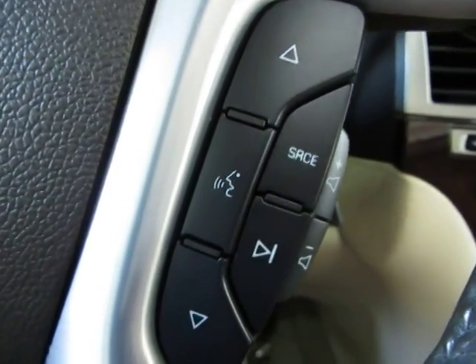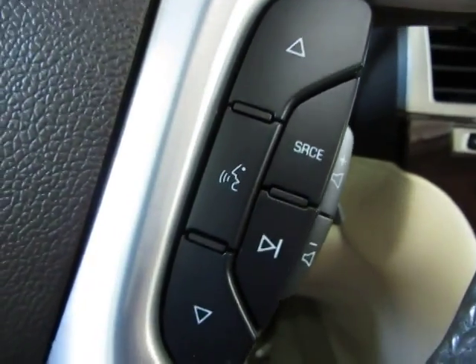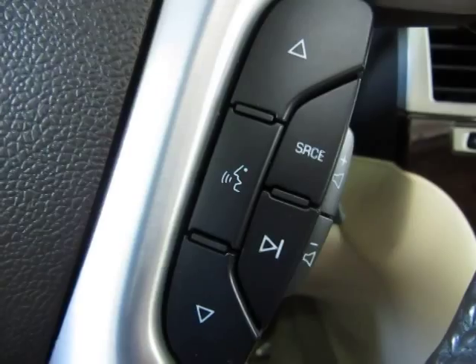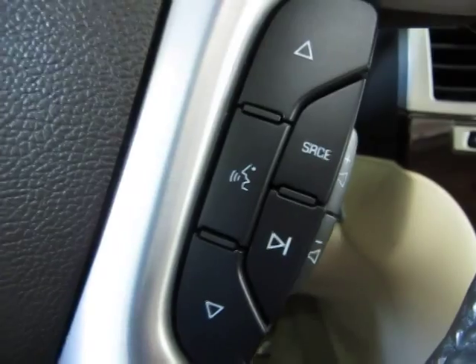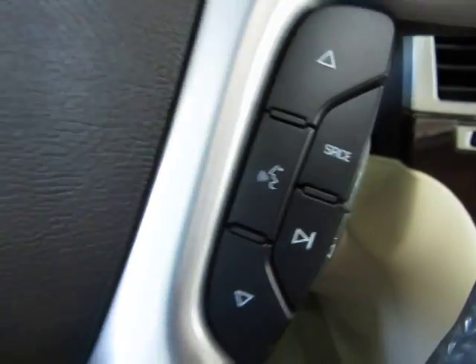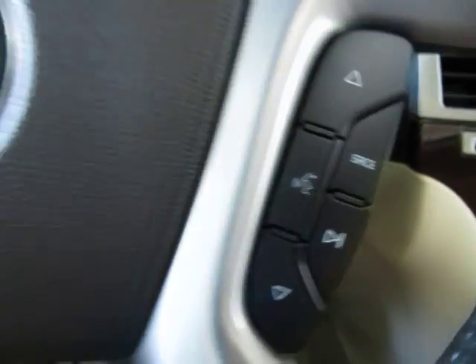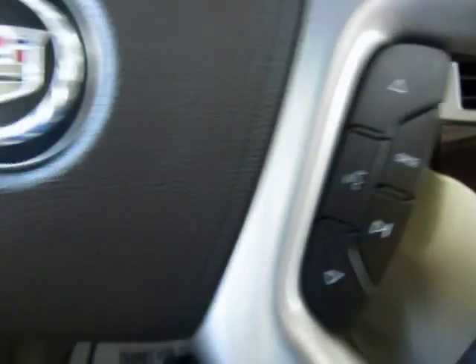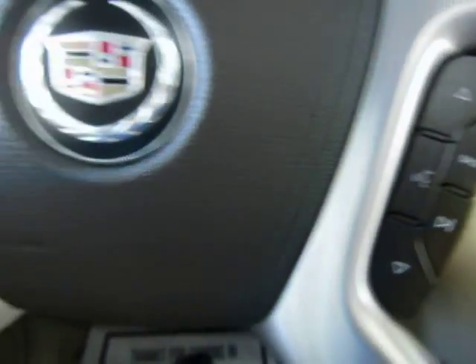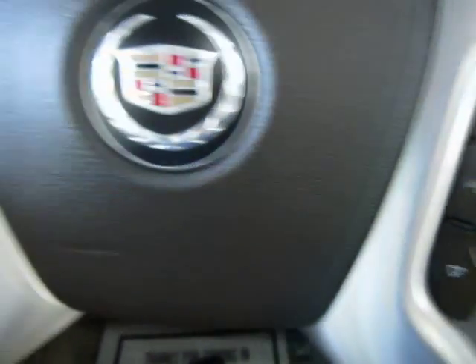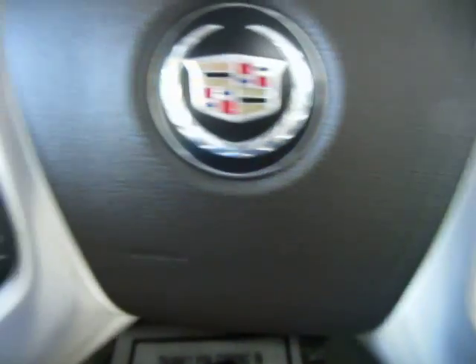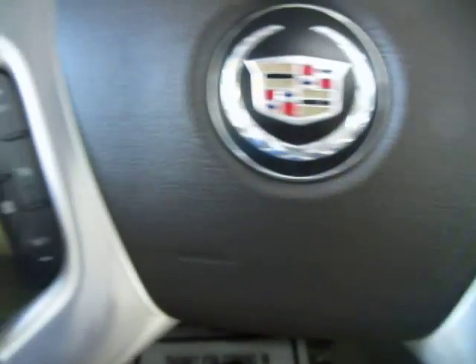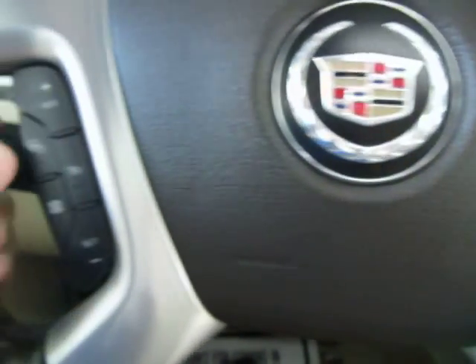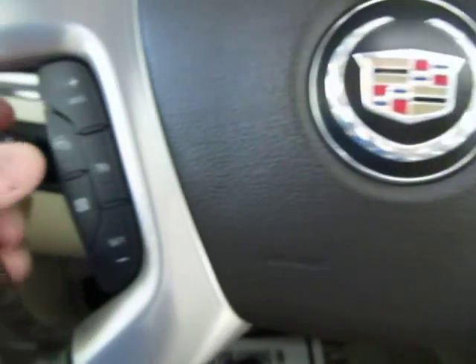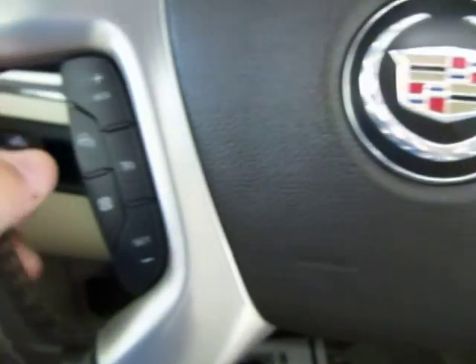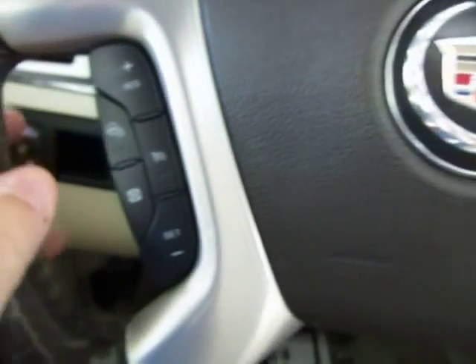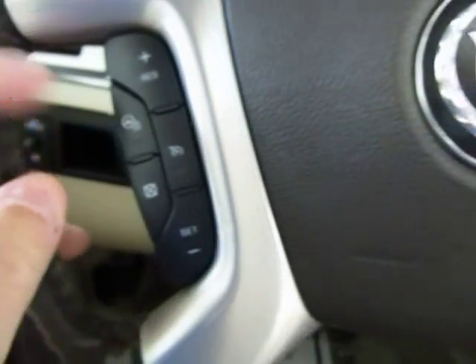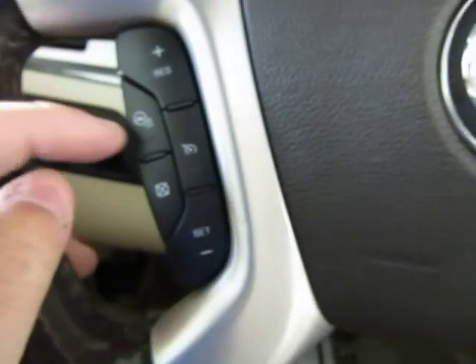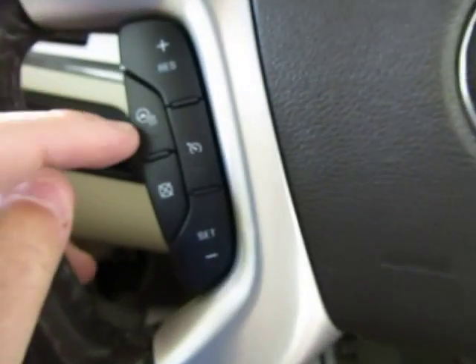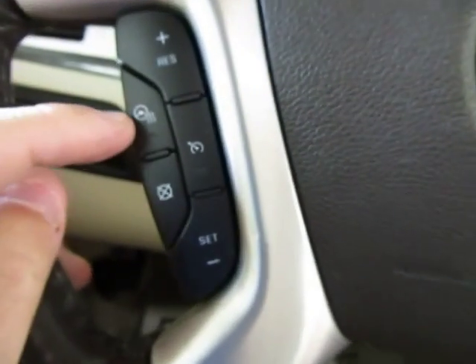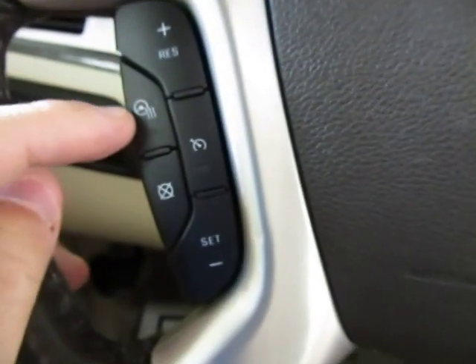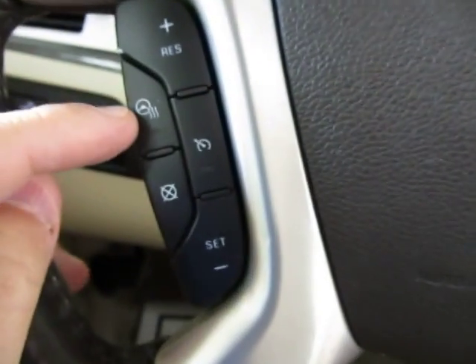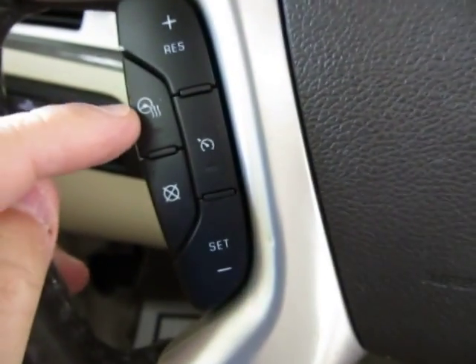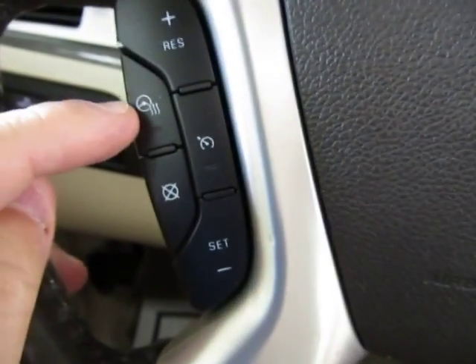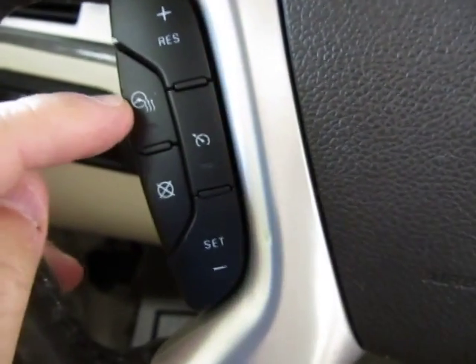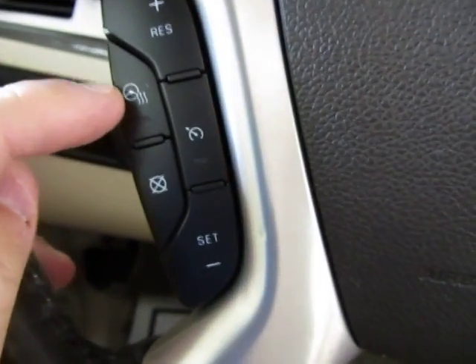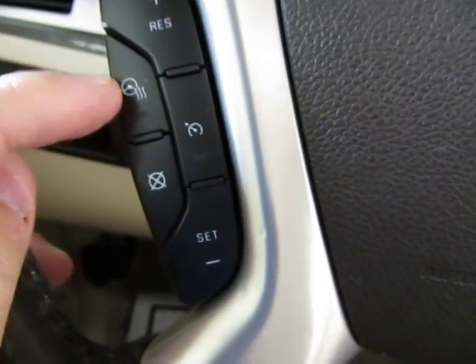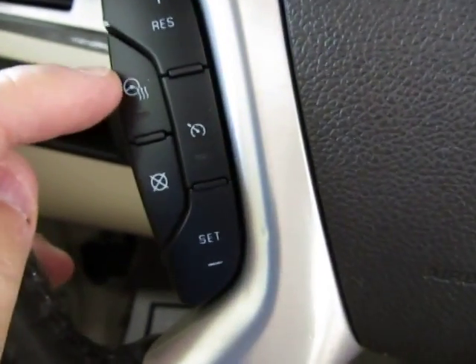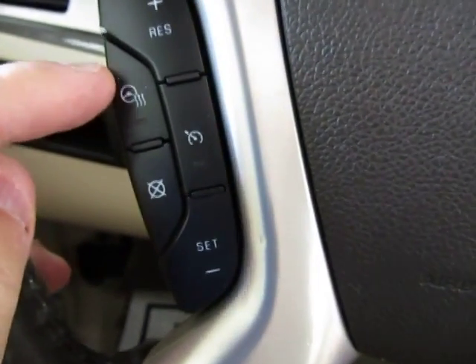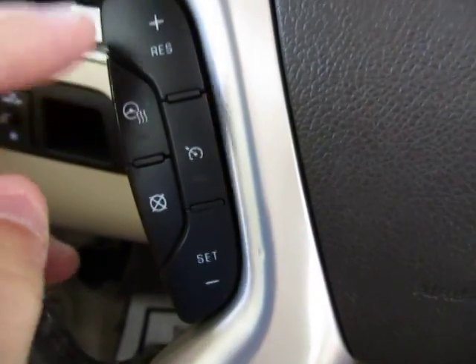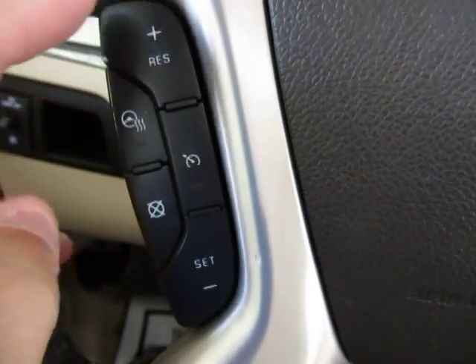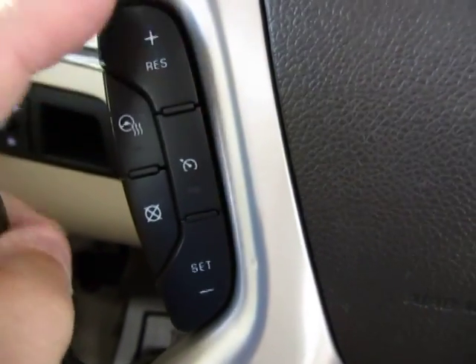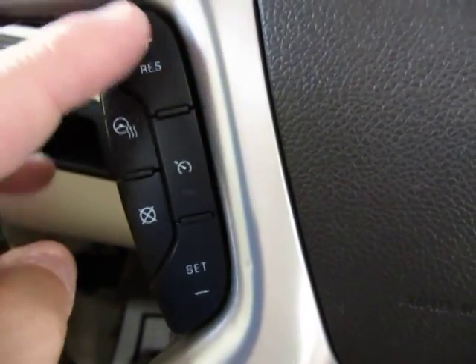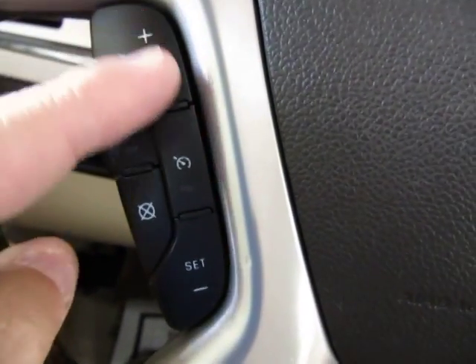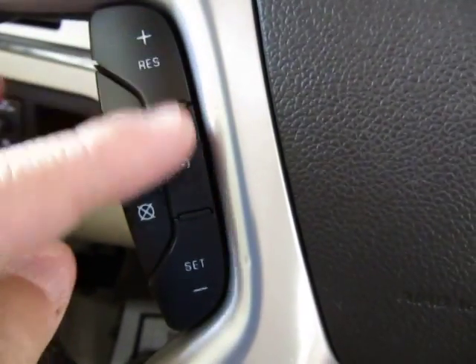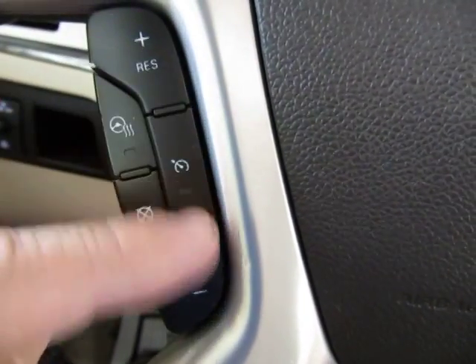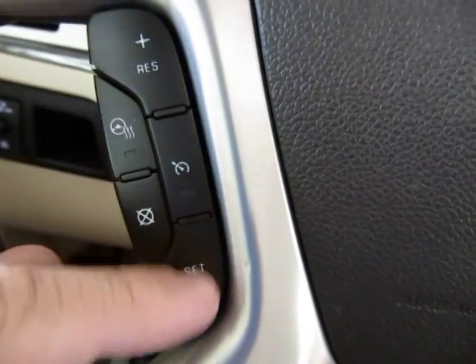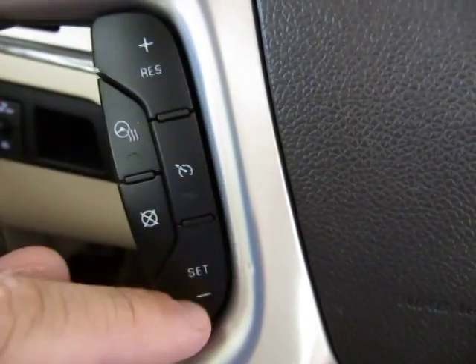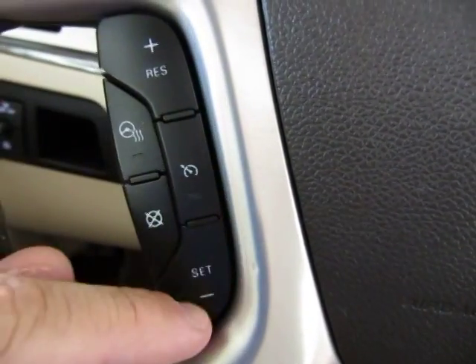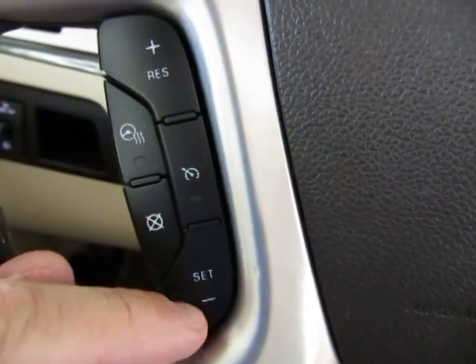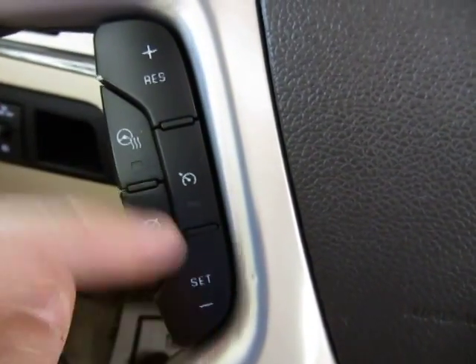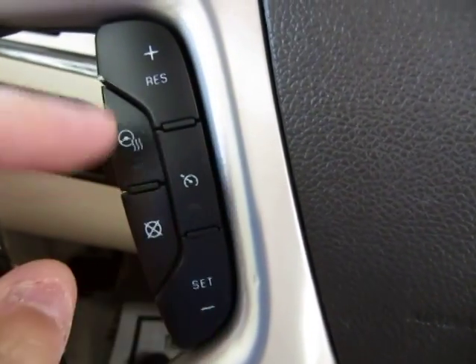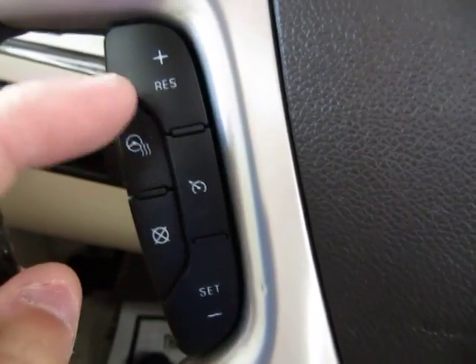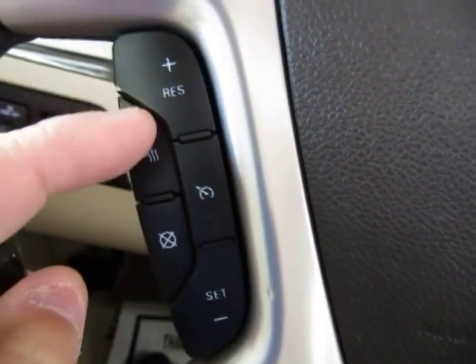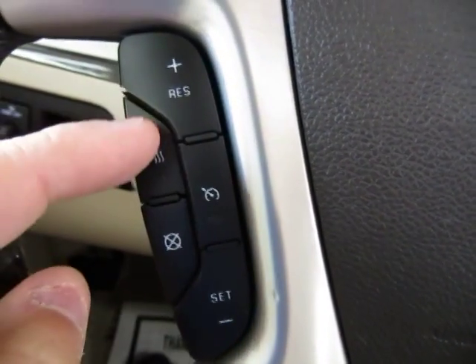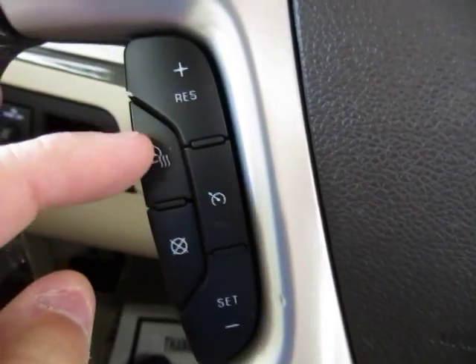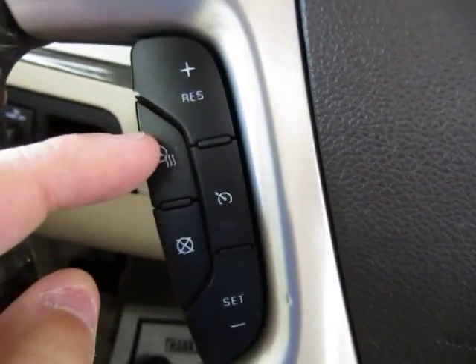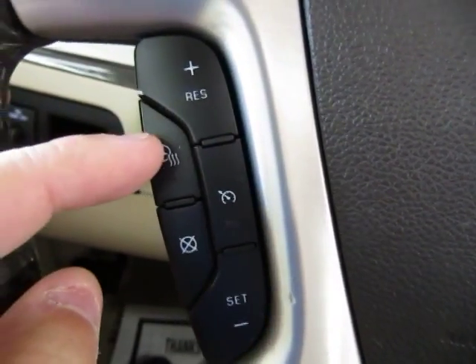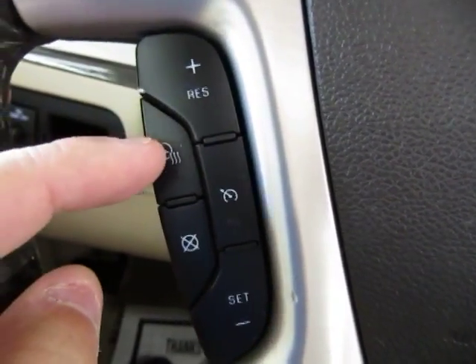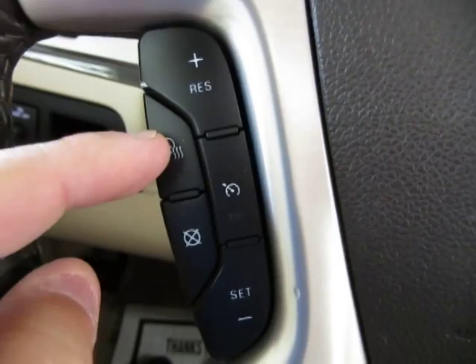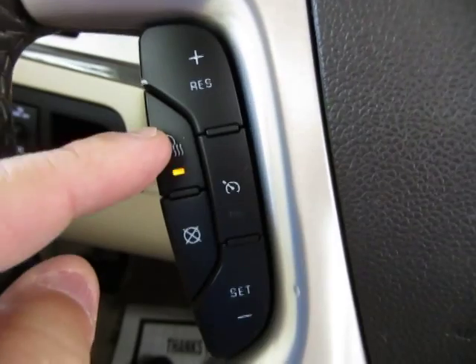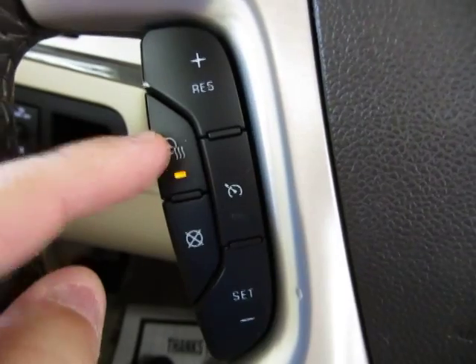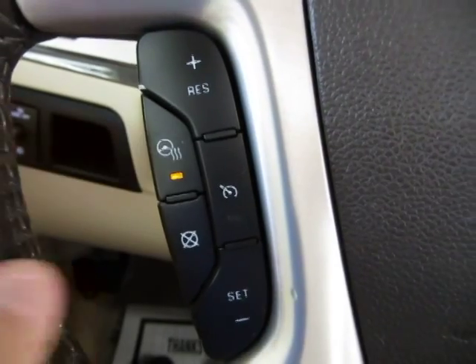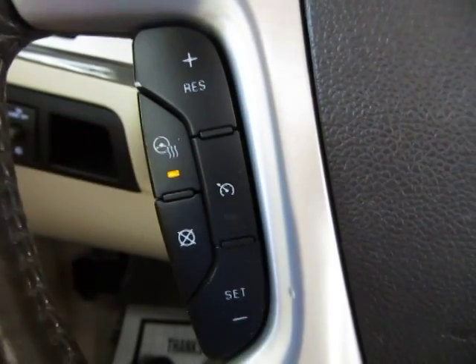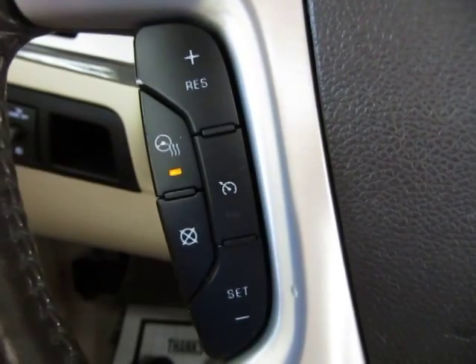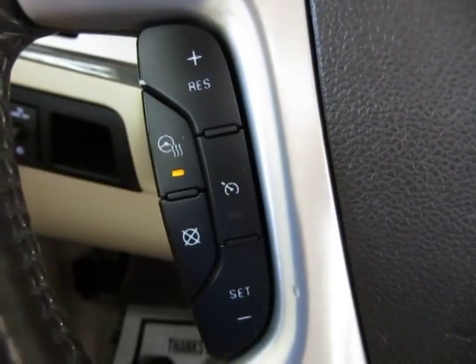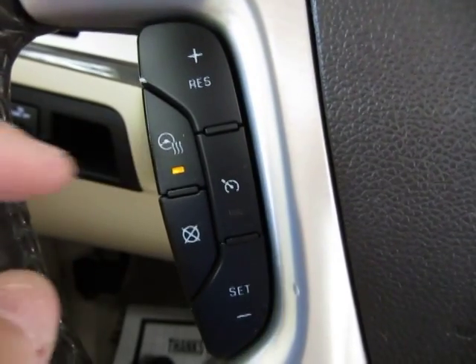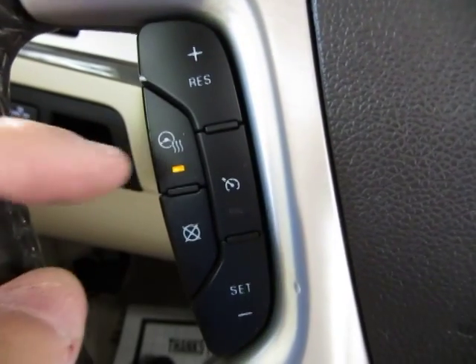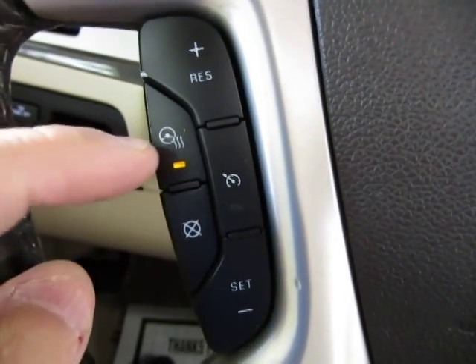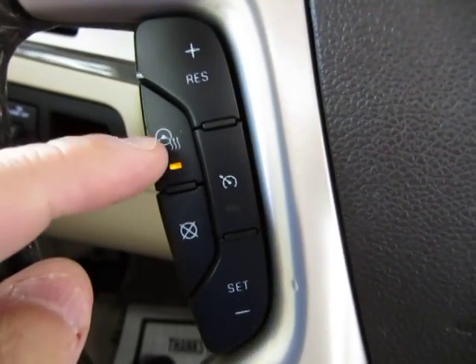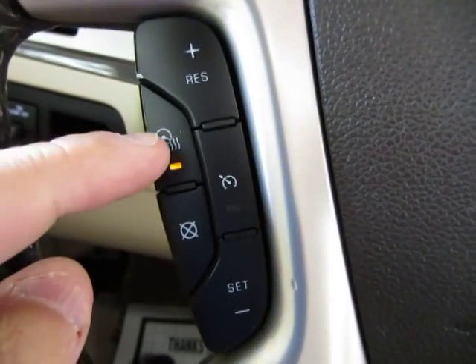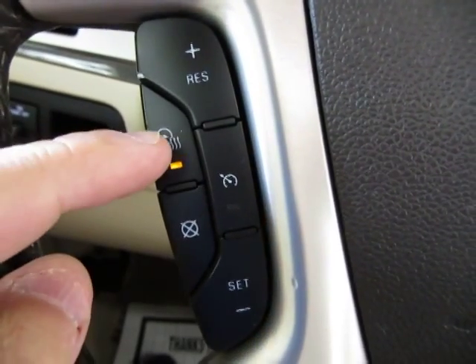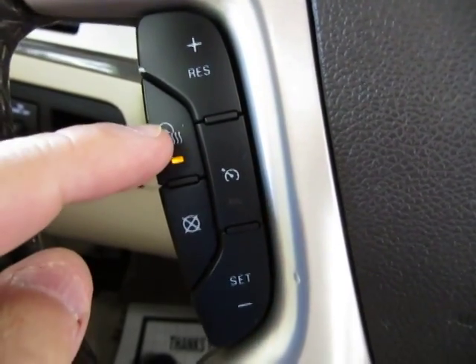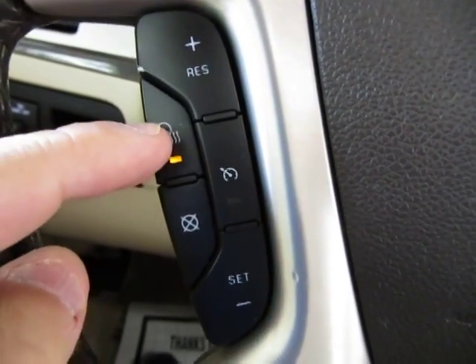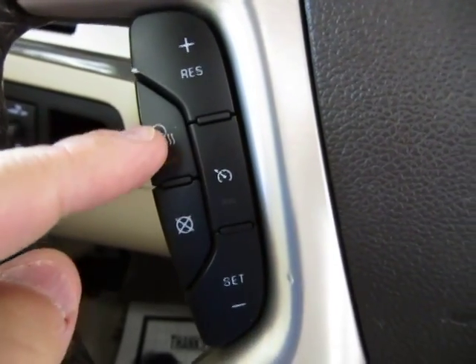If you press and hold down the mute button it accesses your voice commands. On the left hand side of the steering wheel you got cruise control and also a heated steering wheel option.